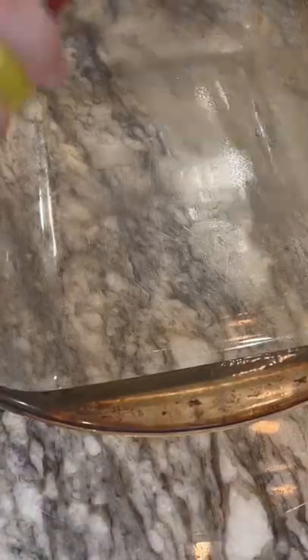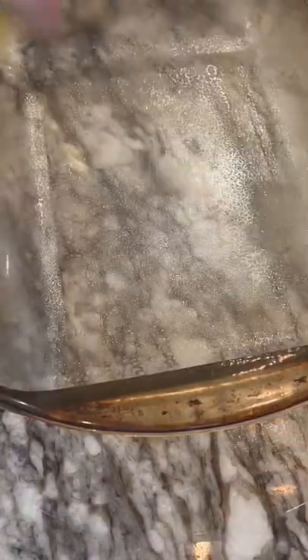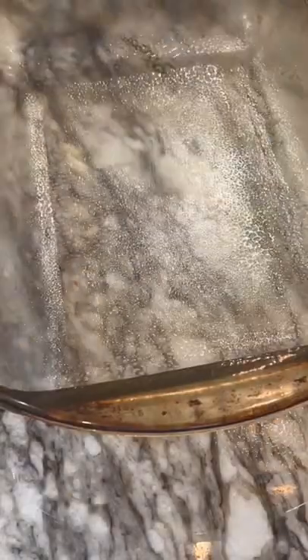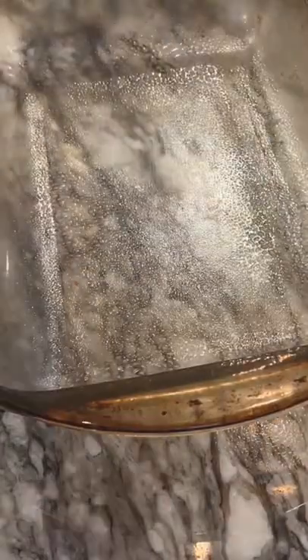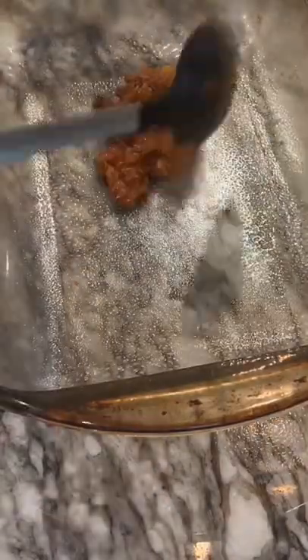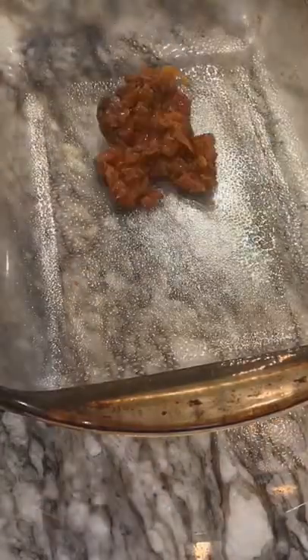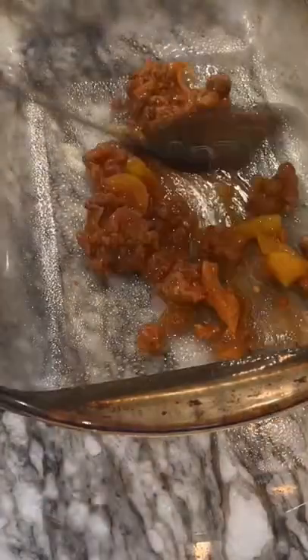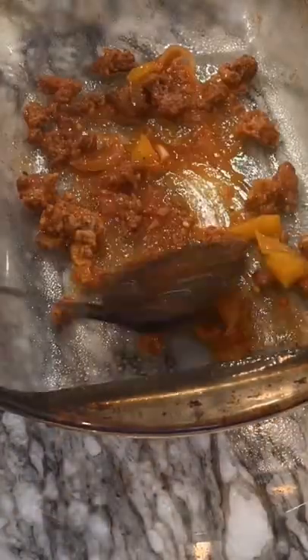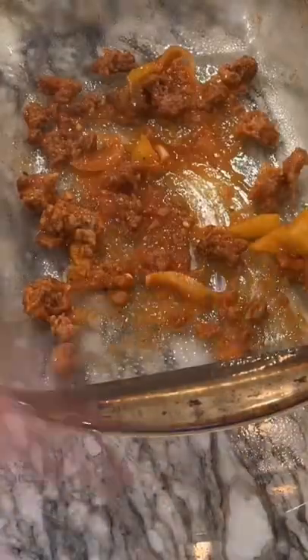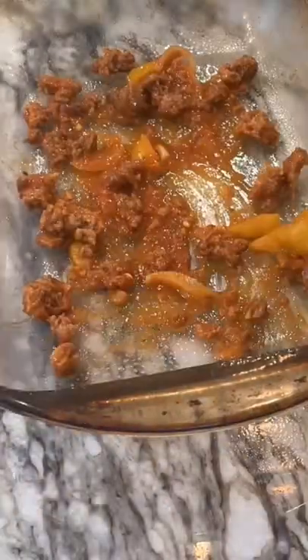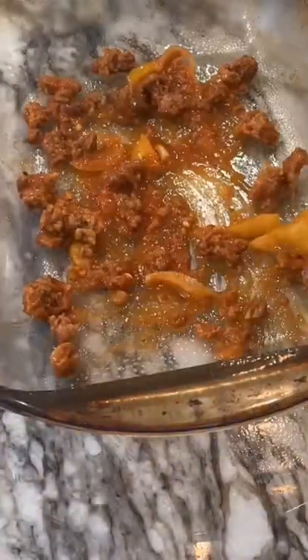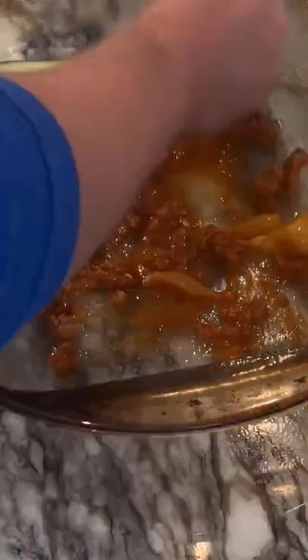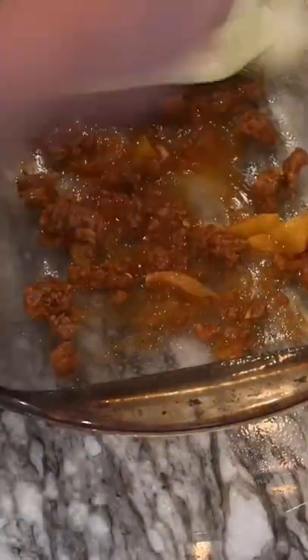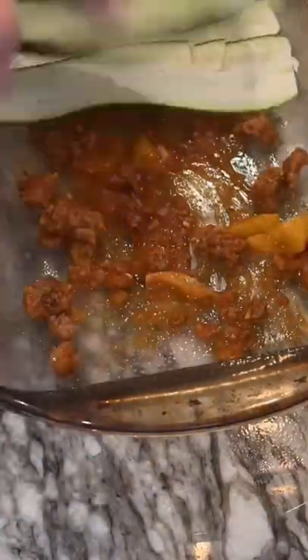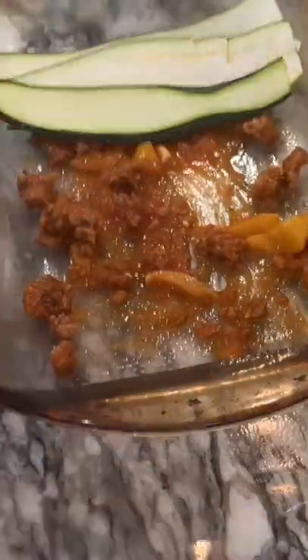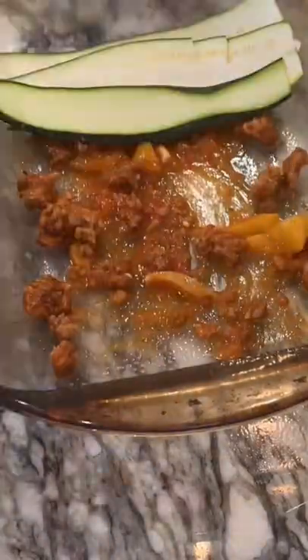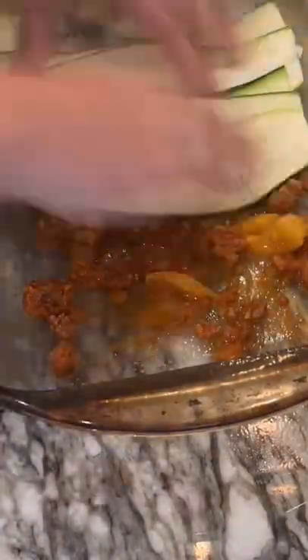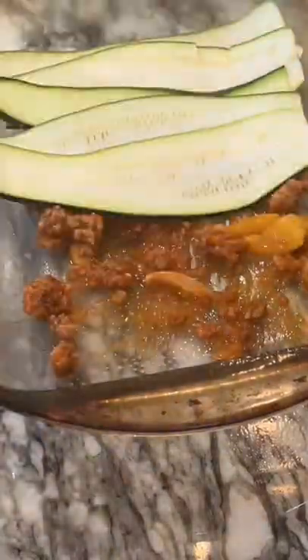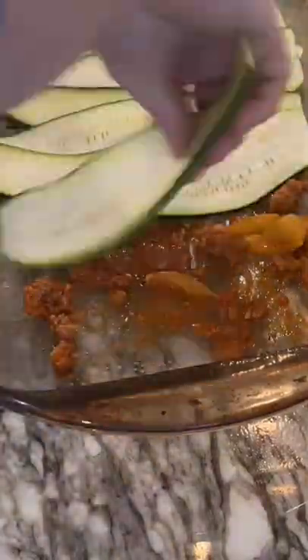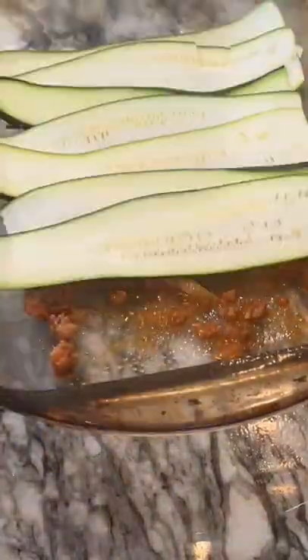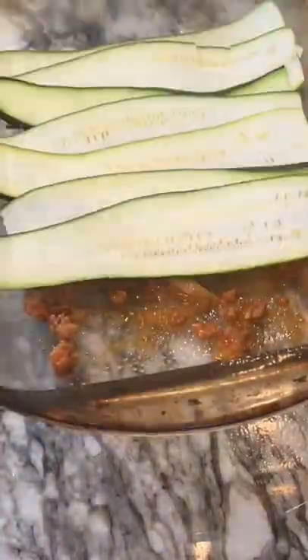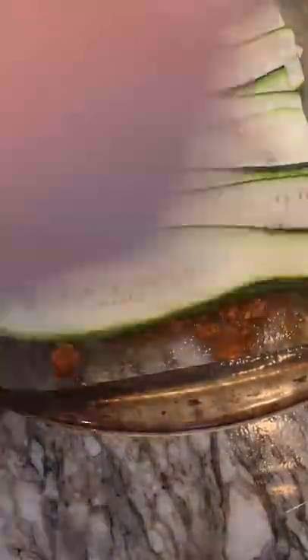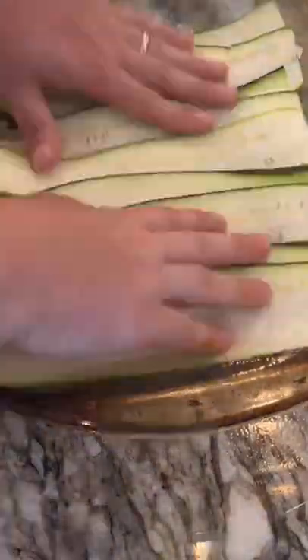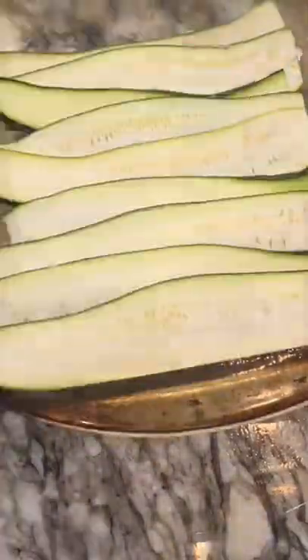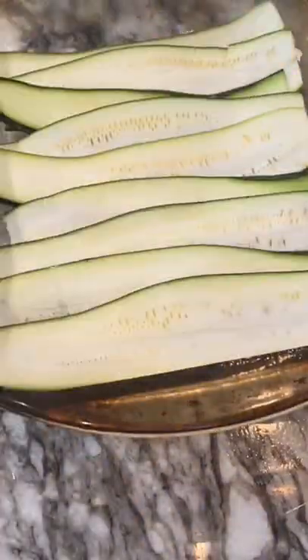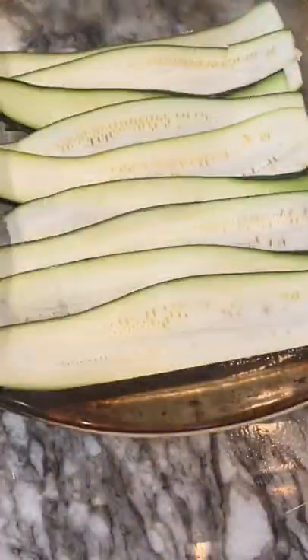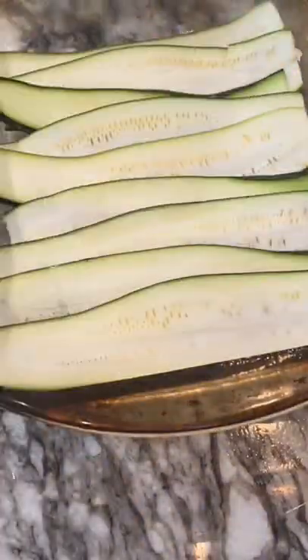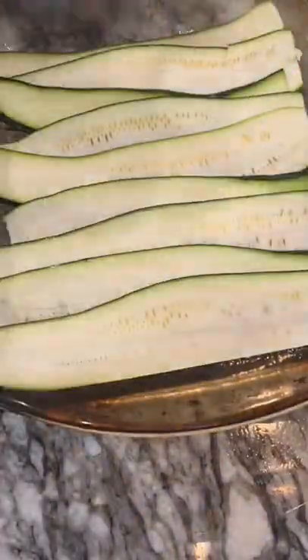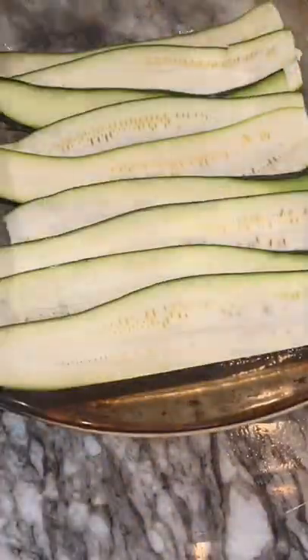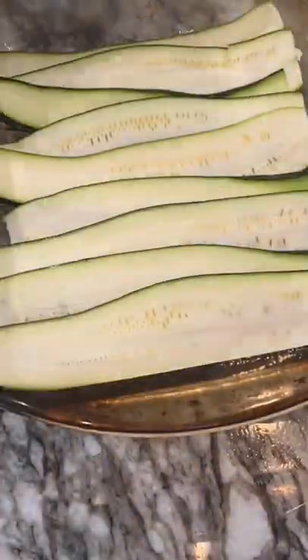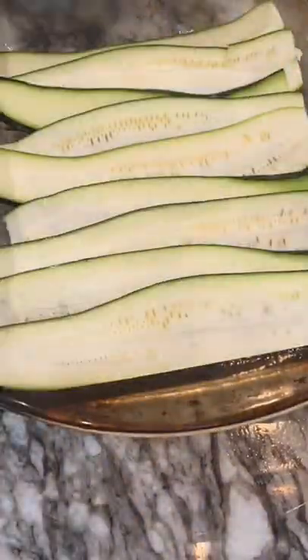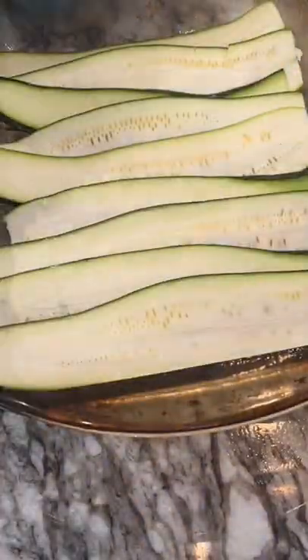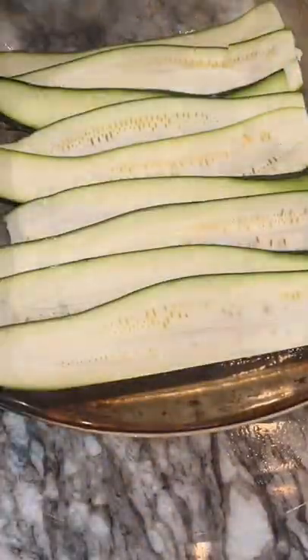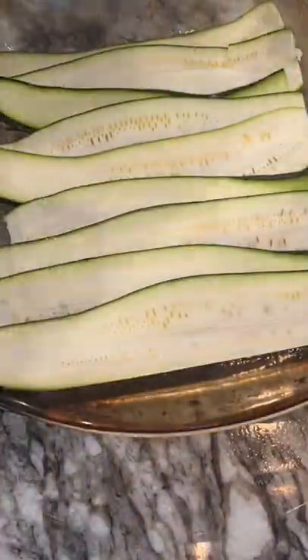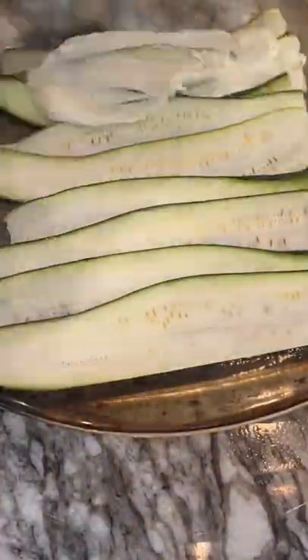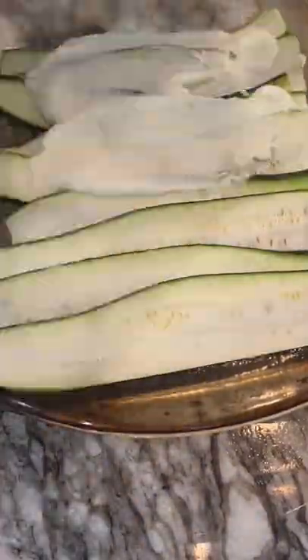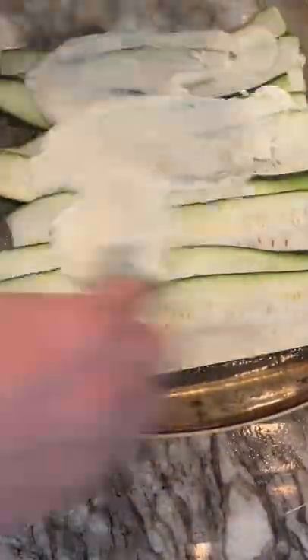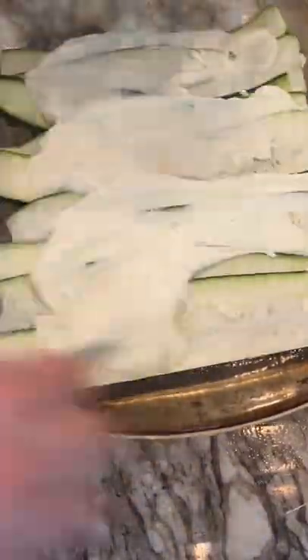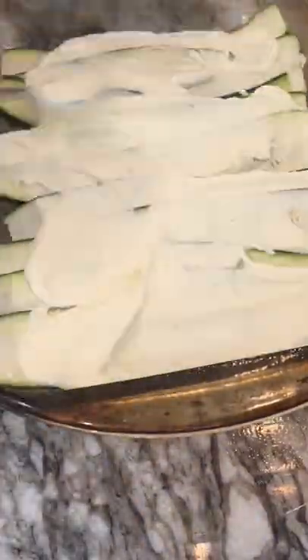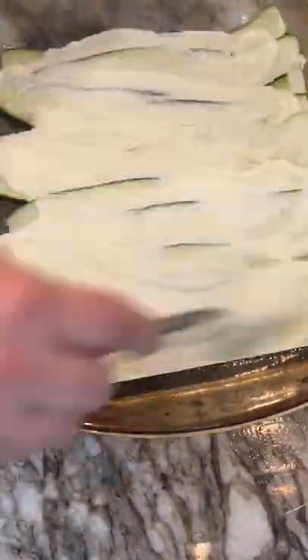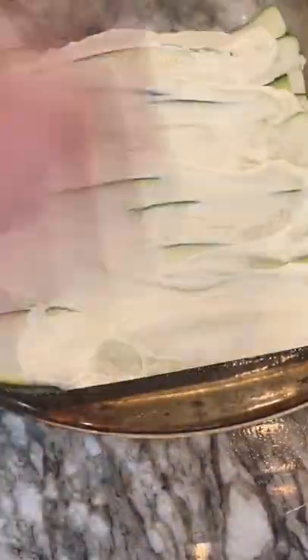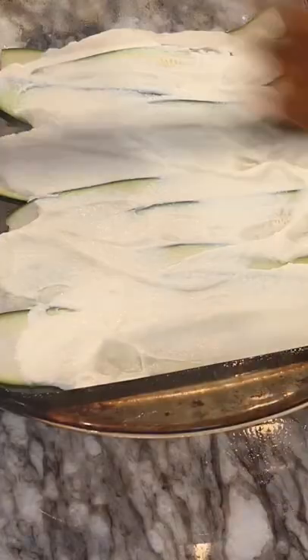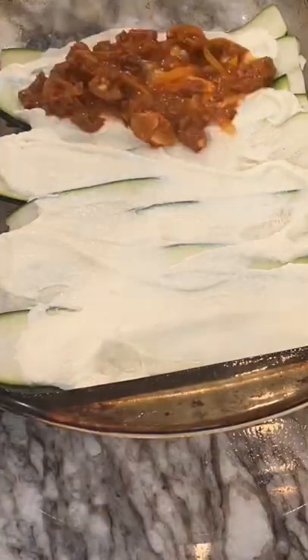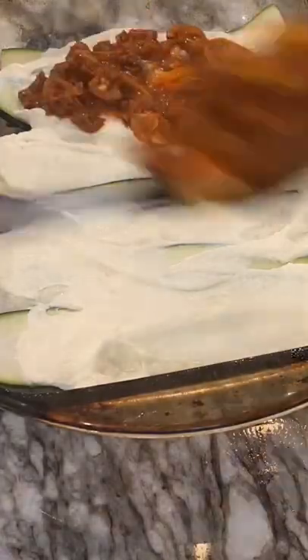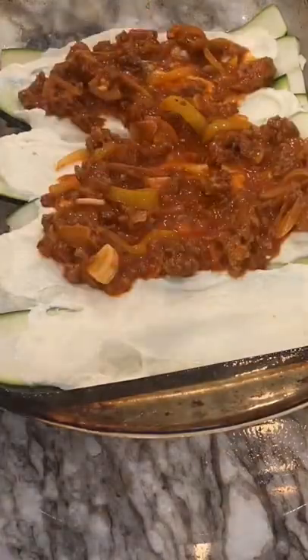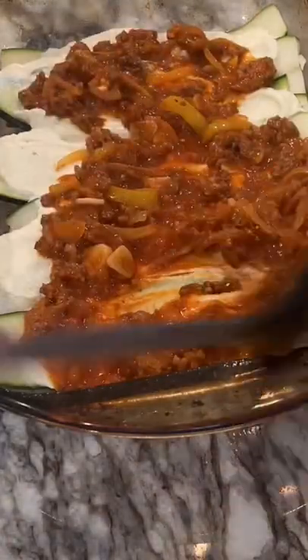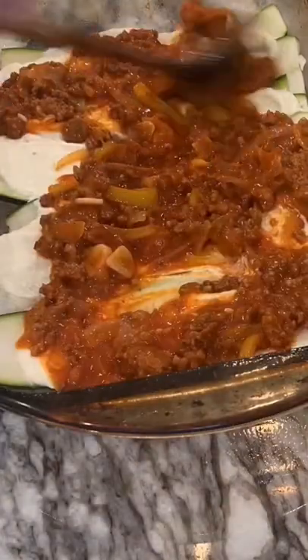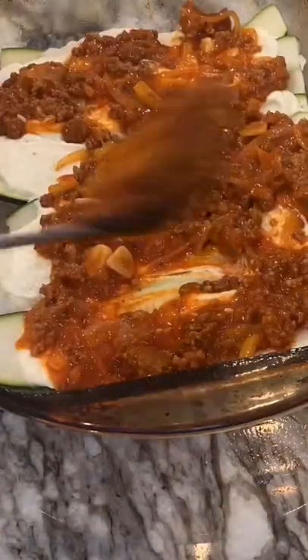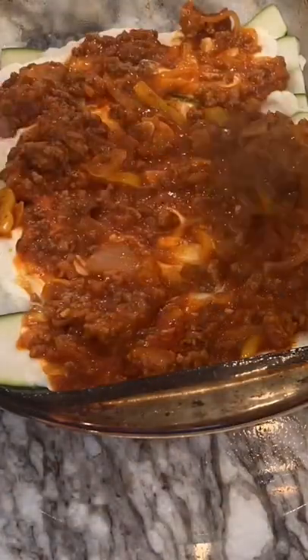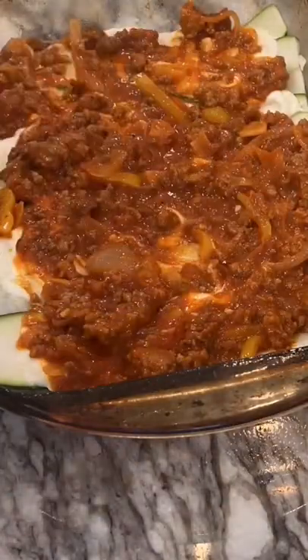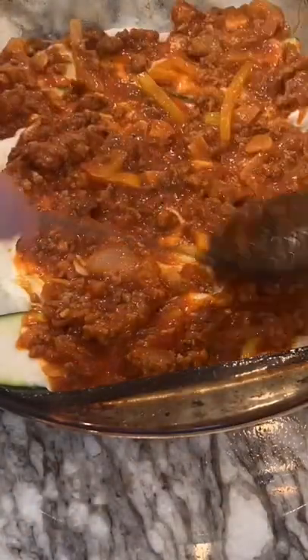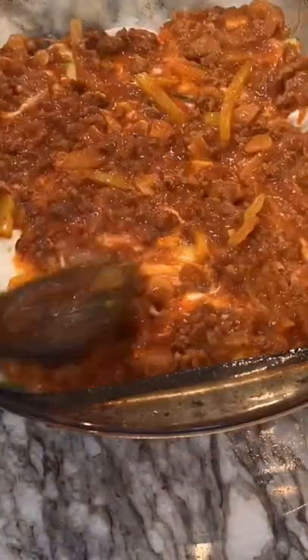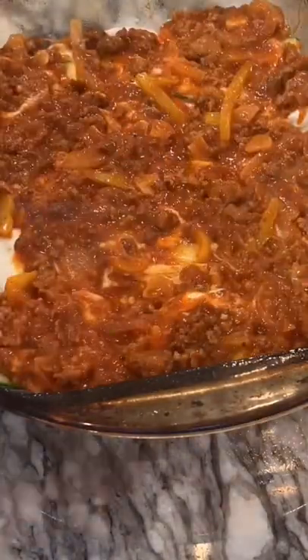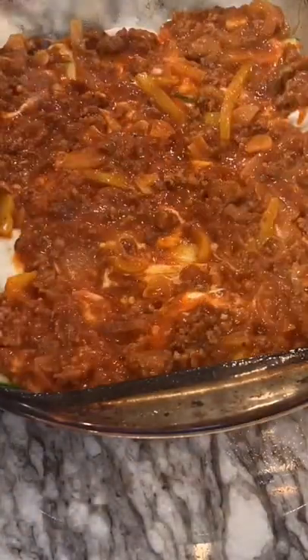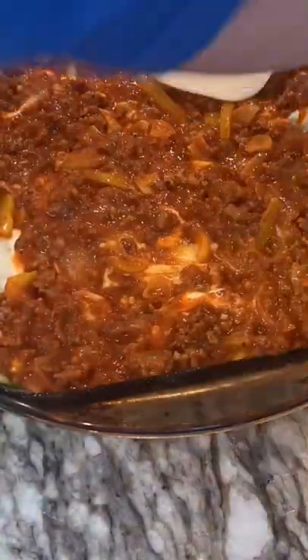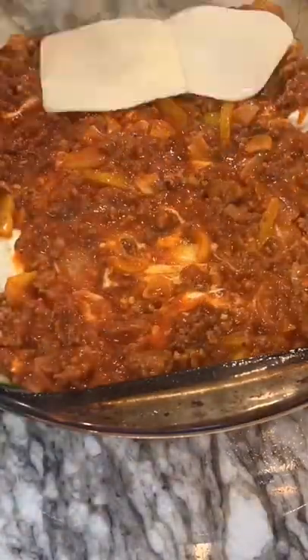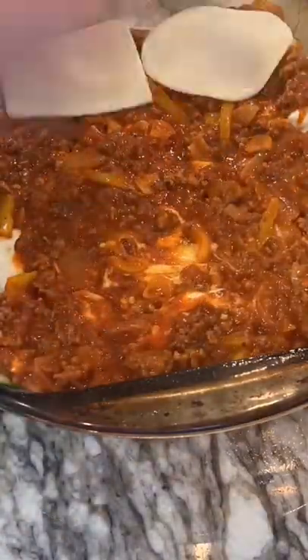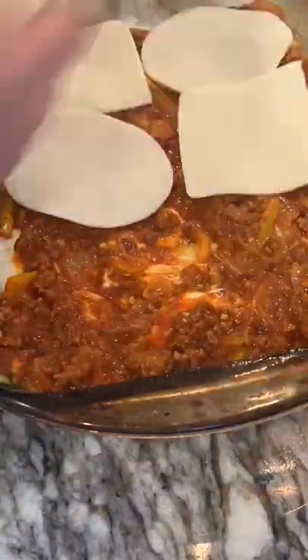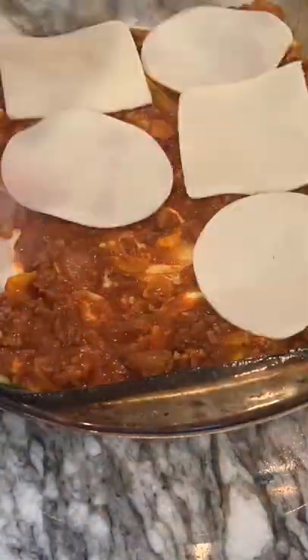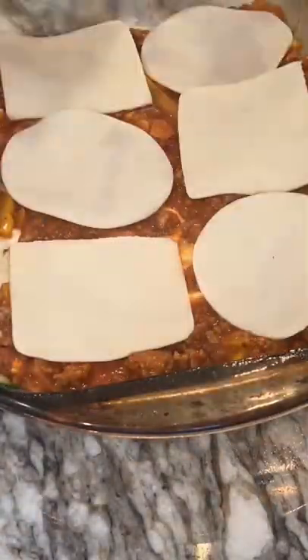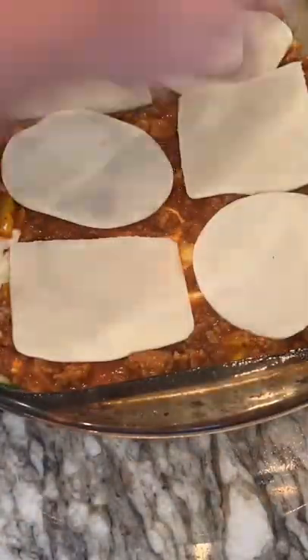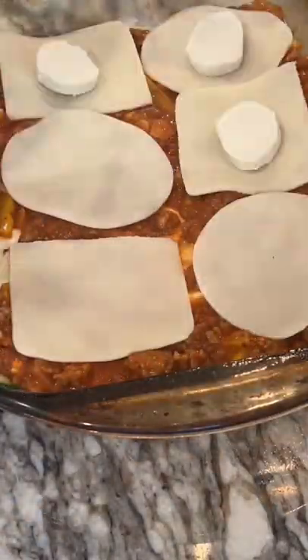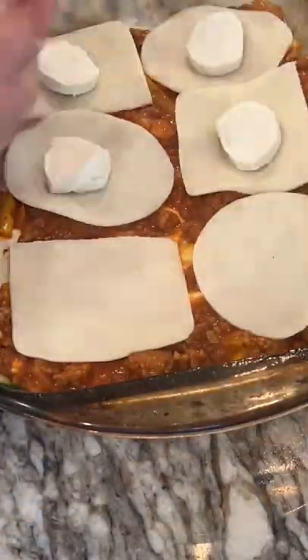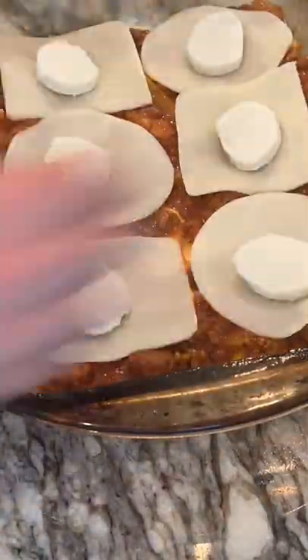Here we go. Zucchini lasagna. Start with a layer of zucchini, your ricotta mixture — ricotta and egg — then your beef and sausage mixture.